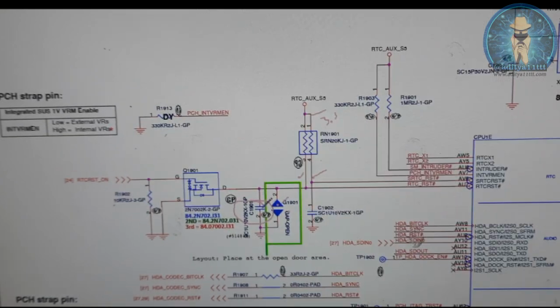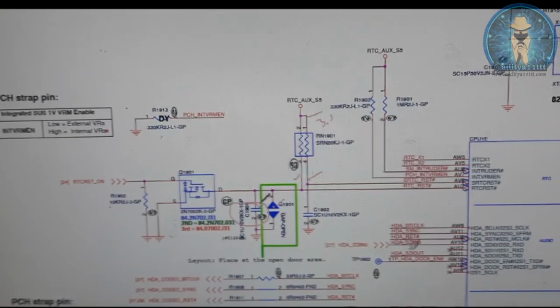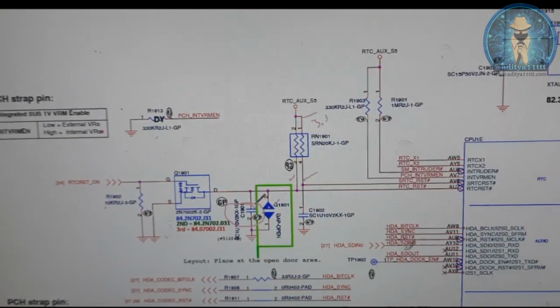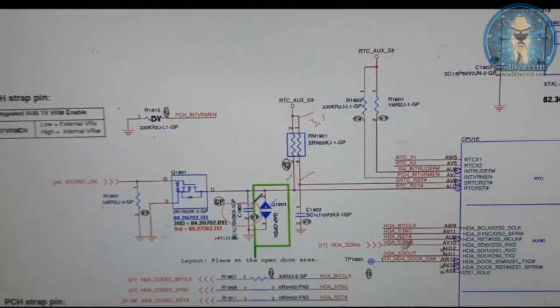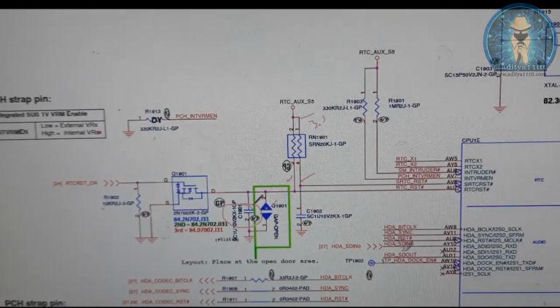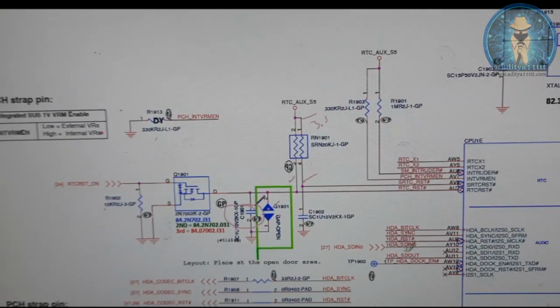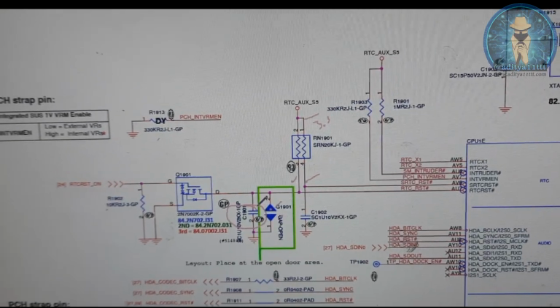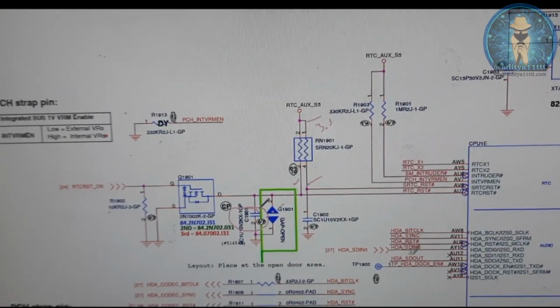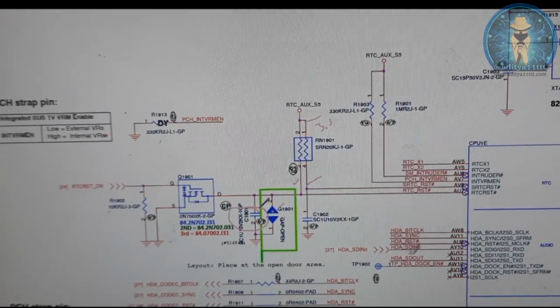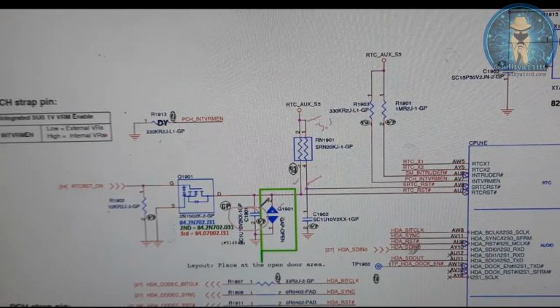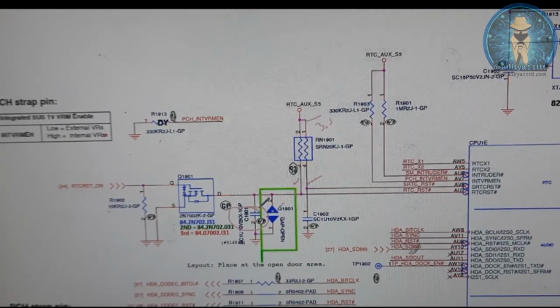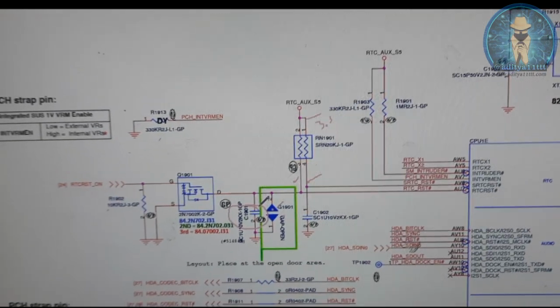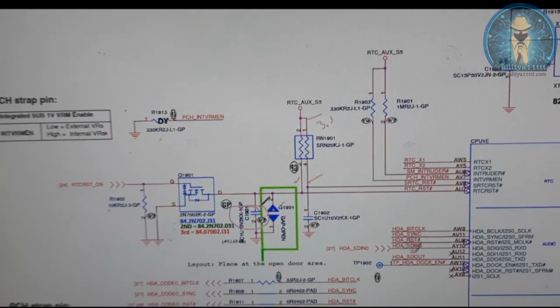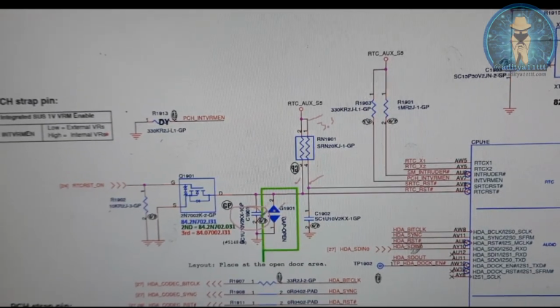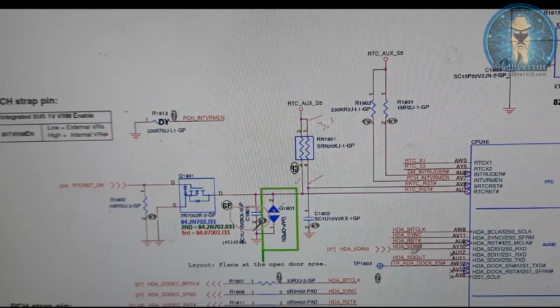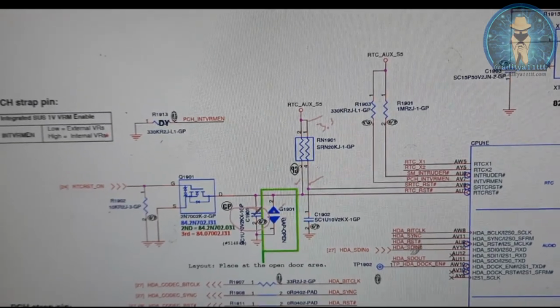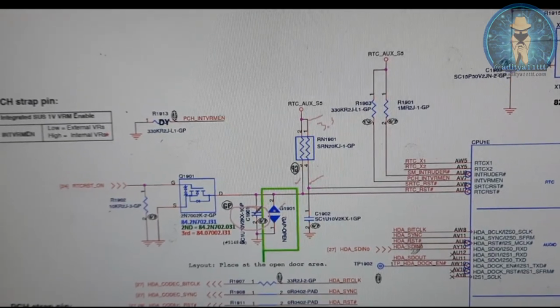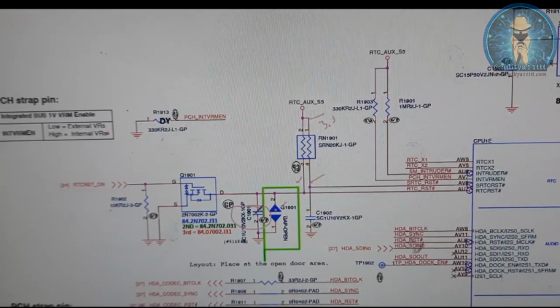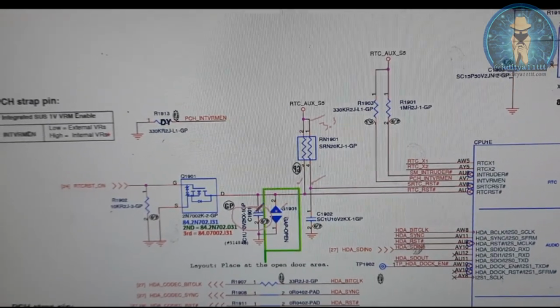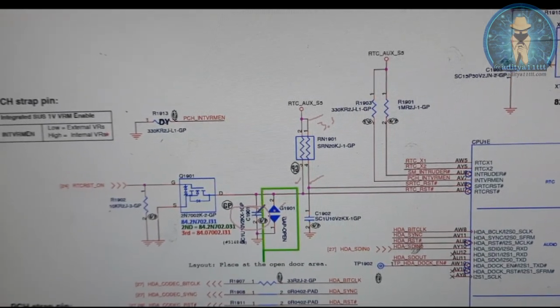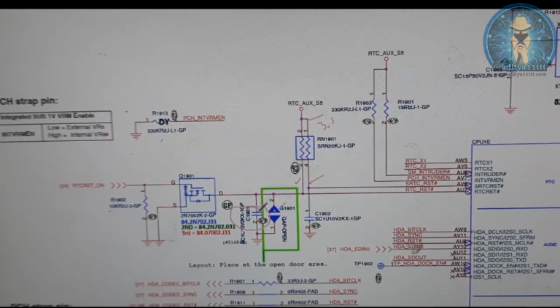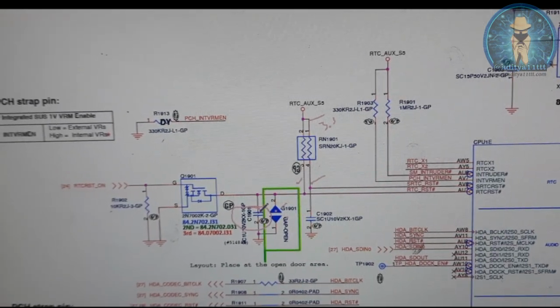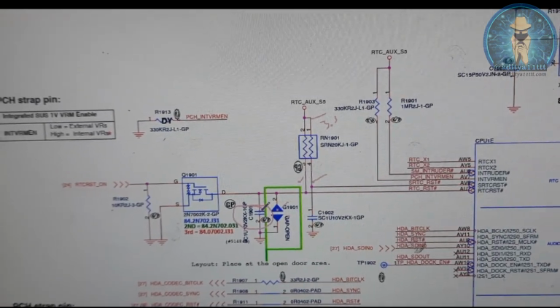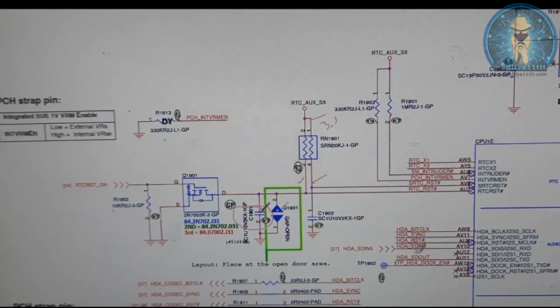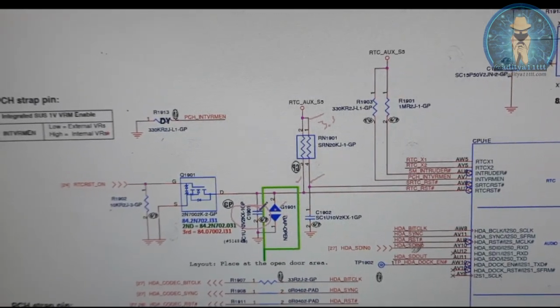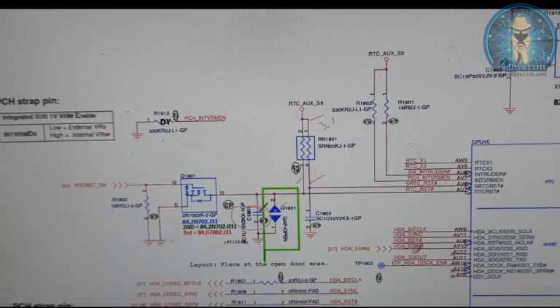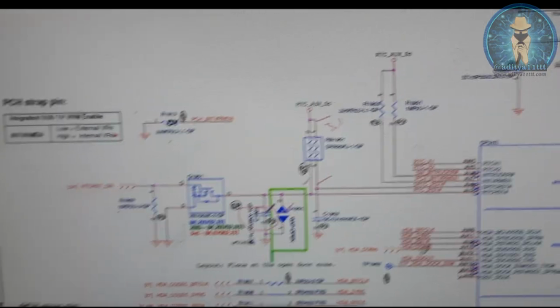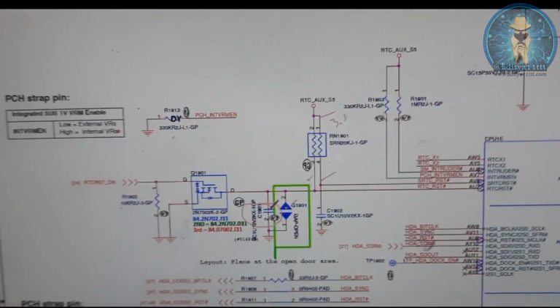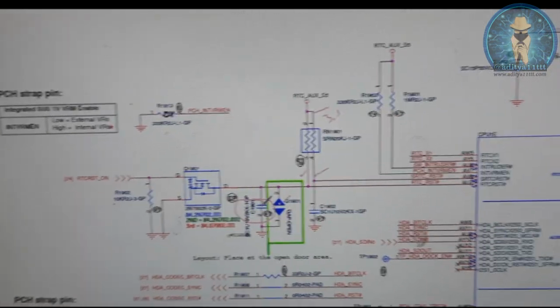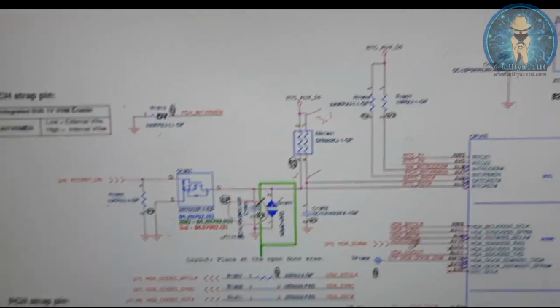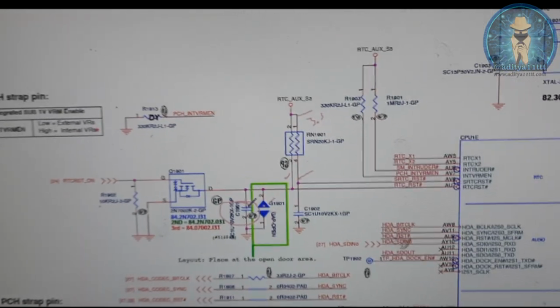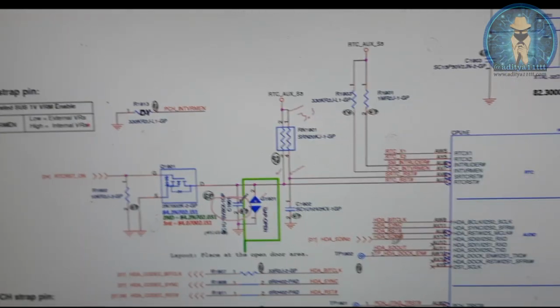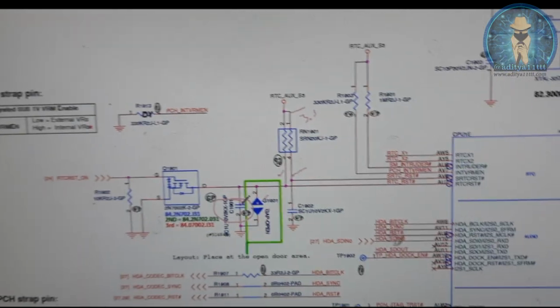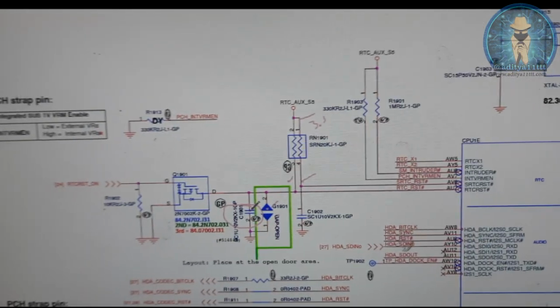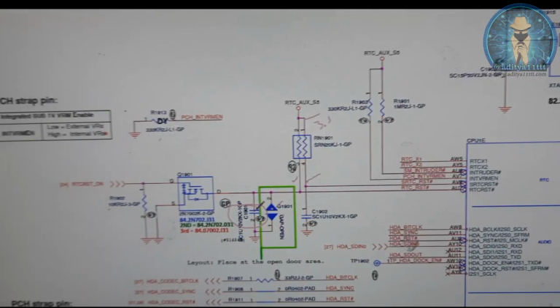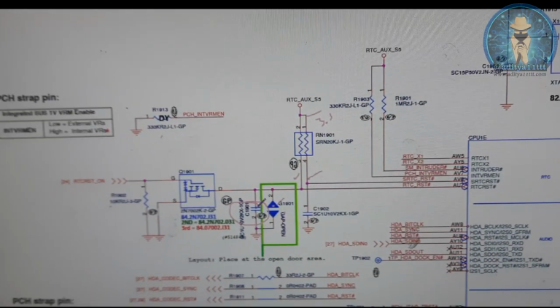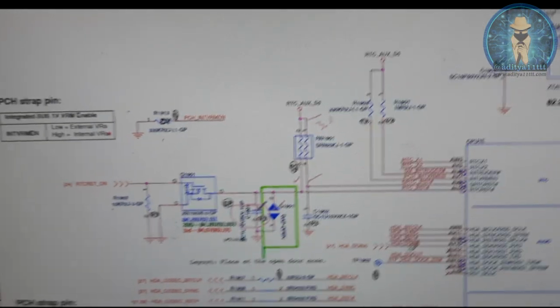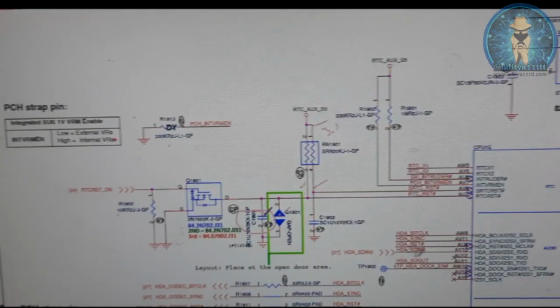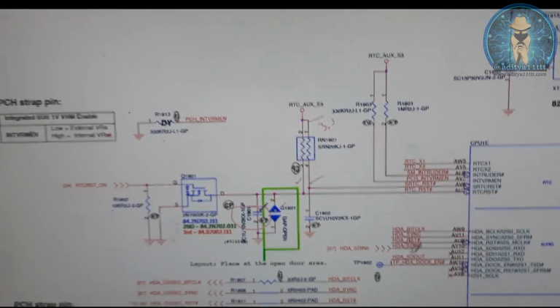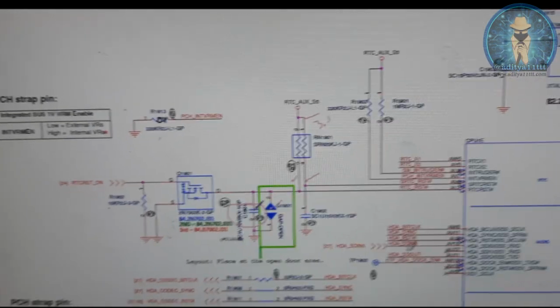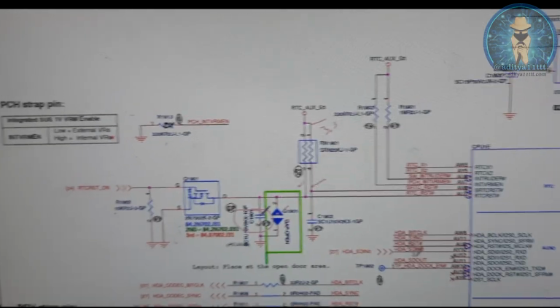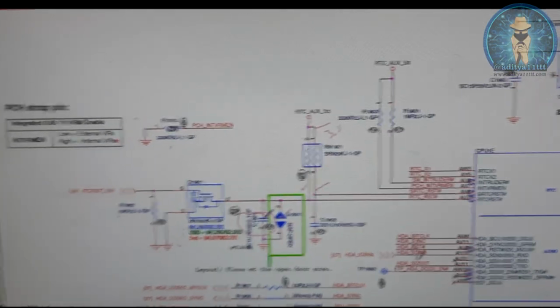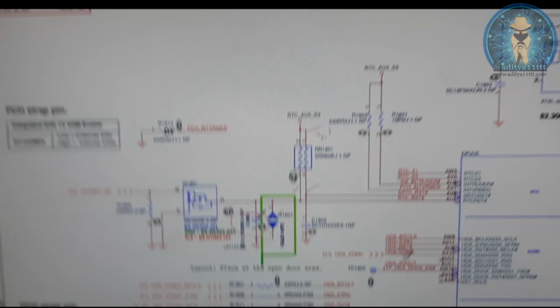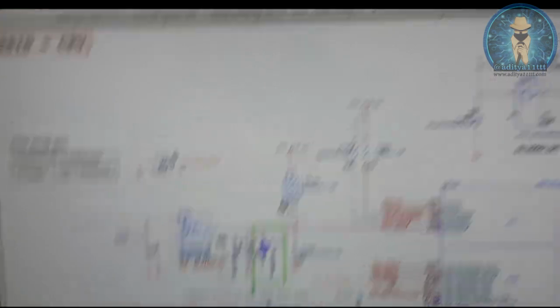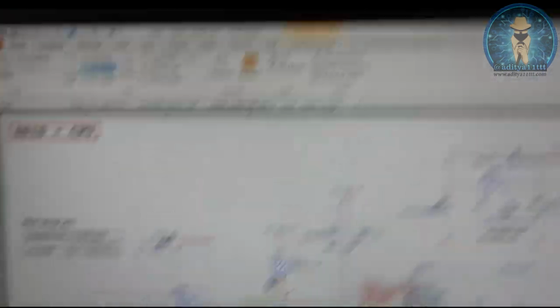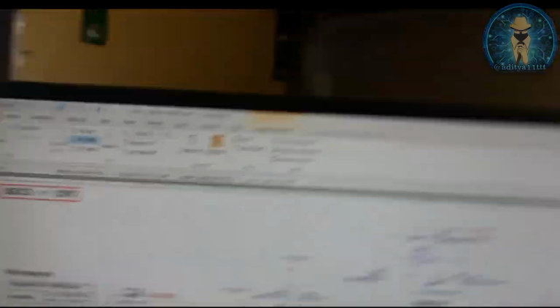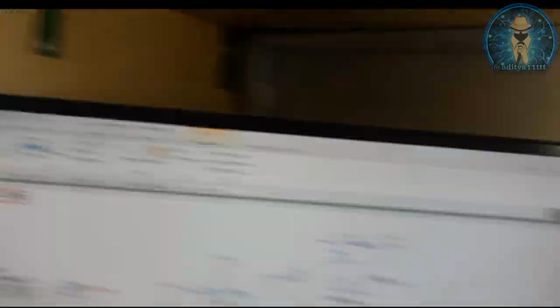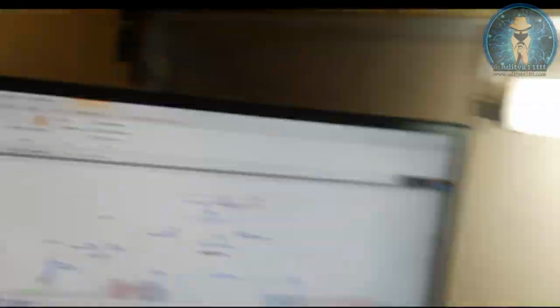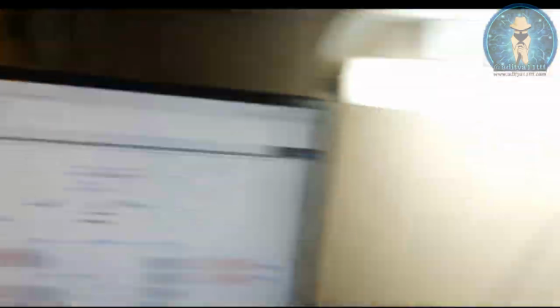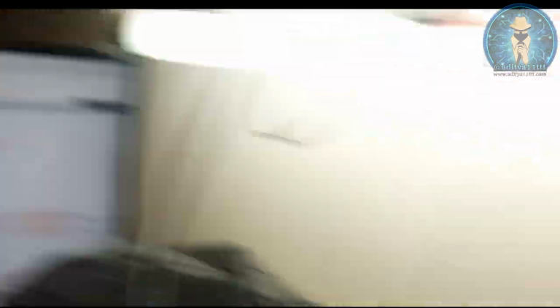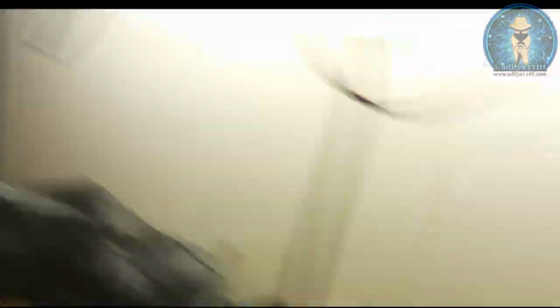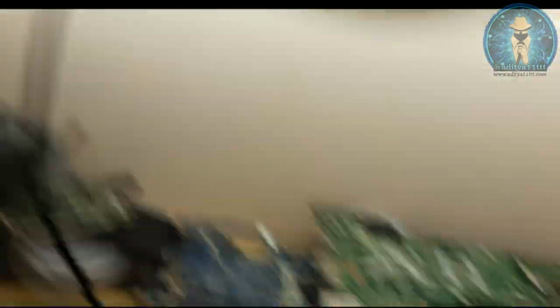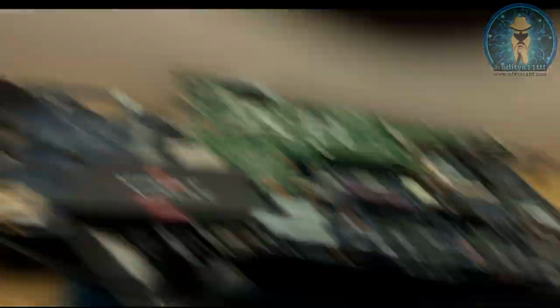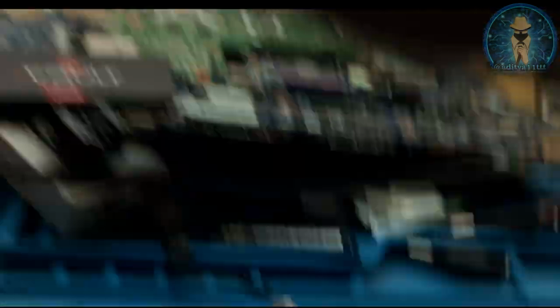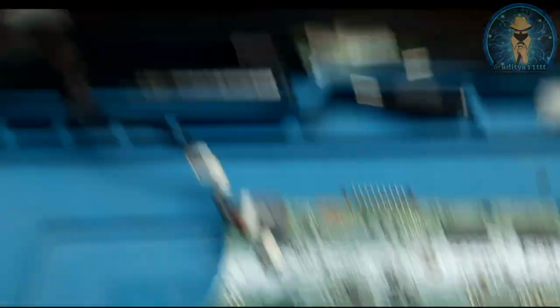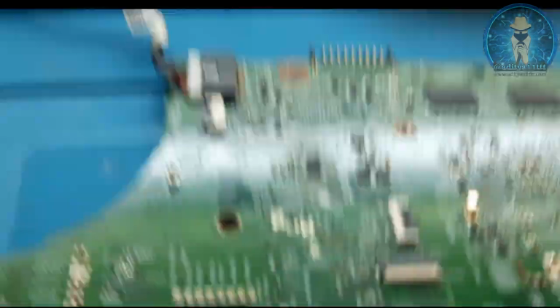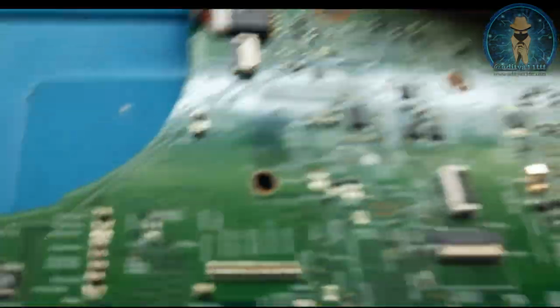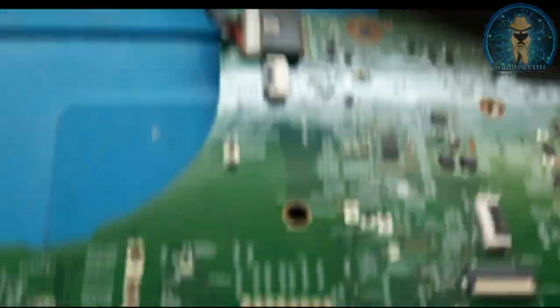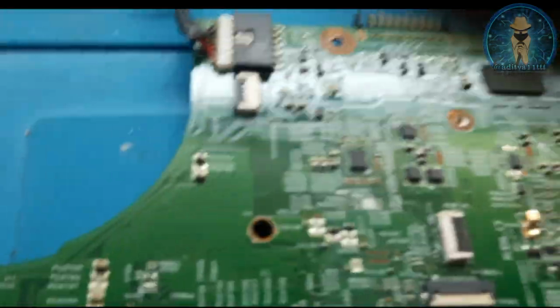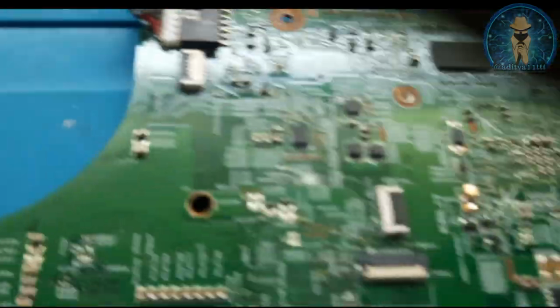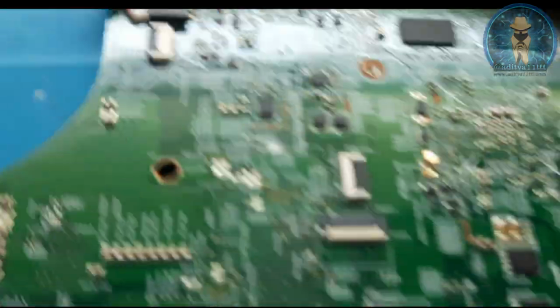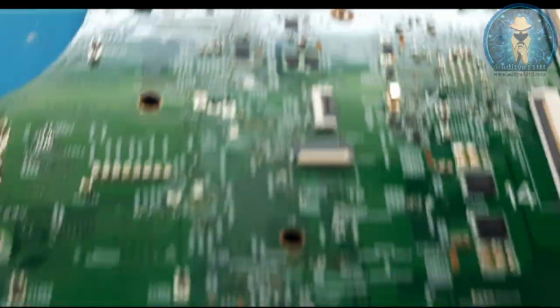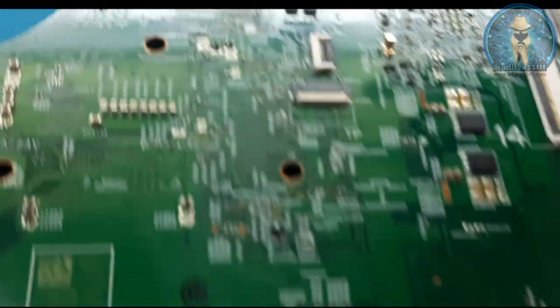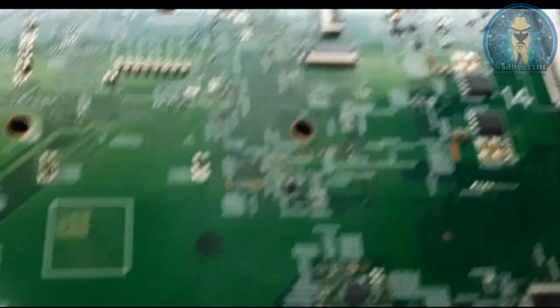This capacitor C1901 is leaking. After I will replace the capacitor, voltage will come and the board will be turned on.